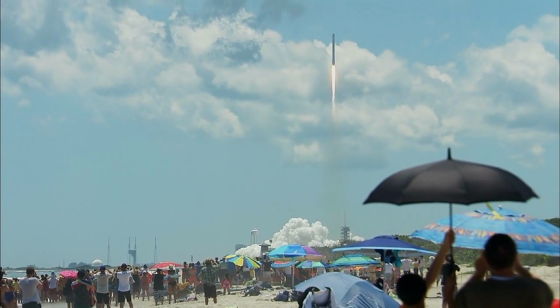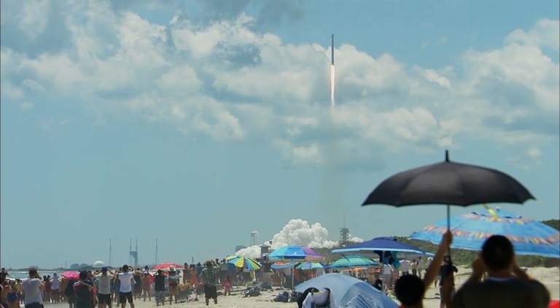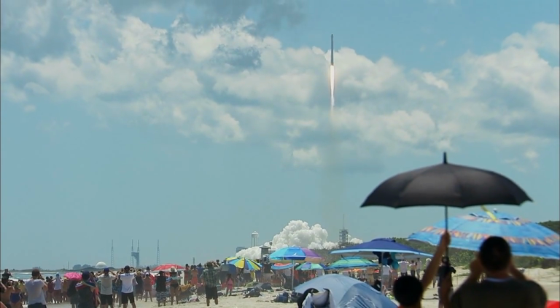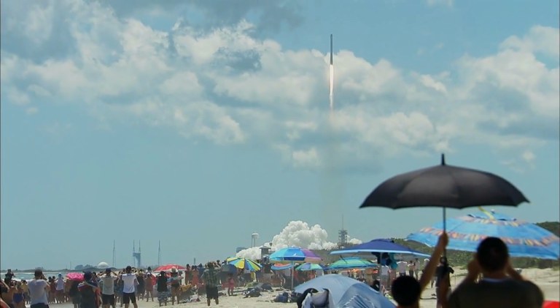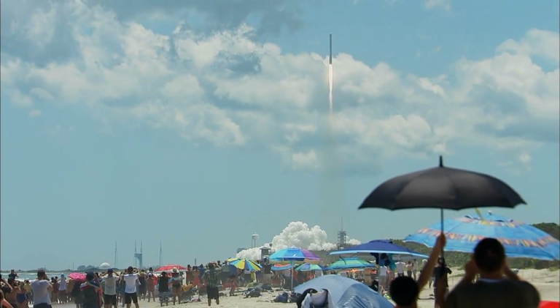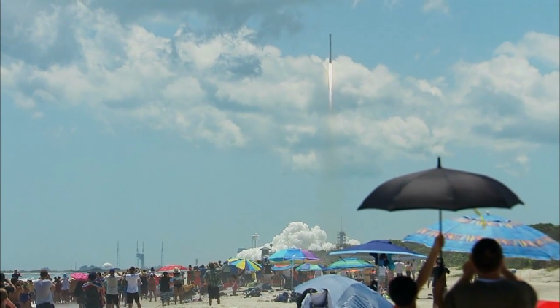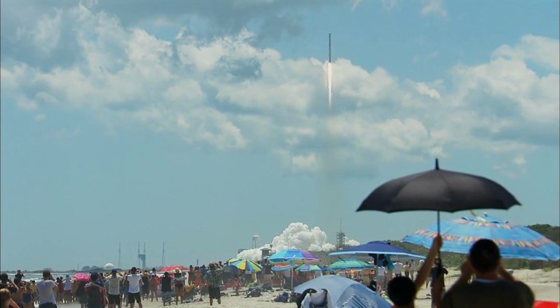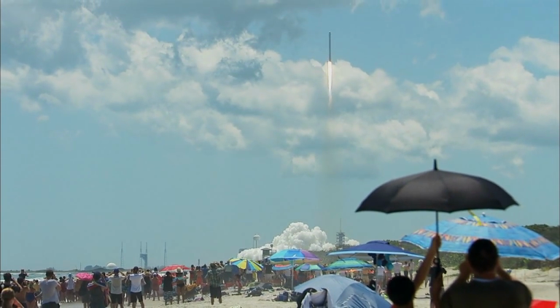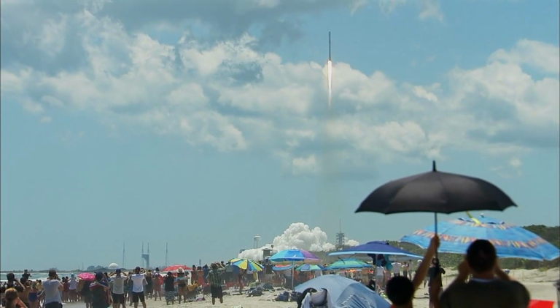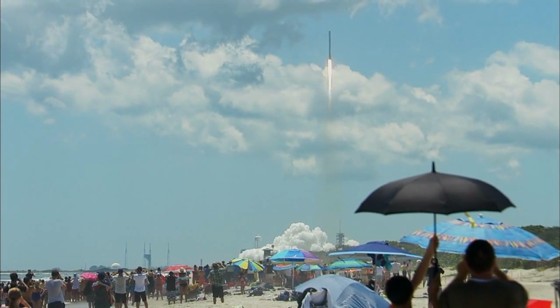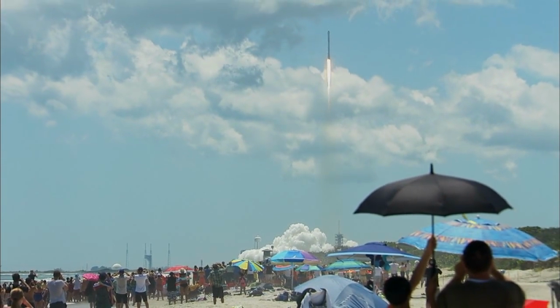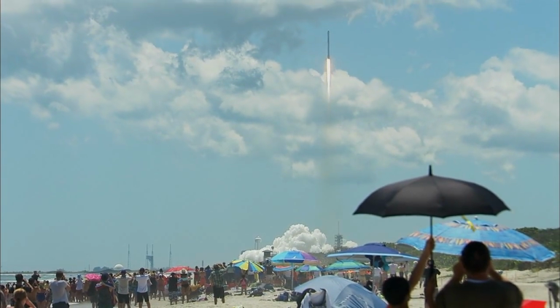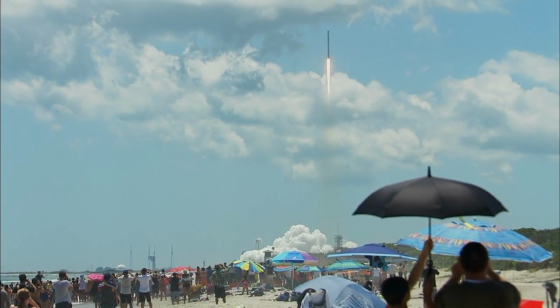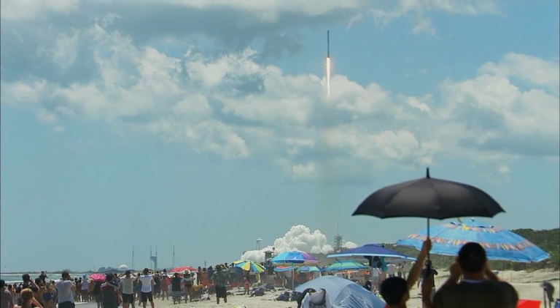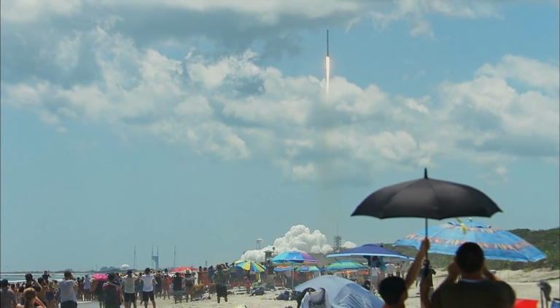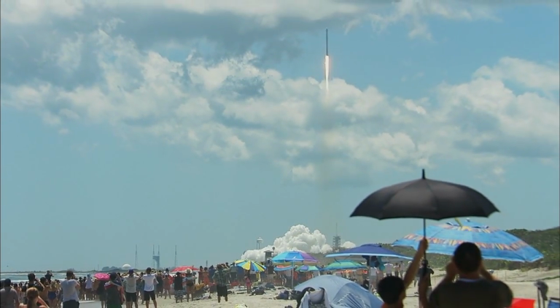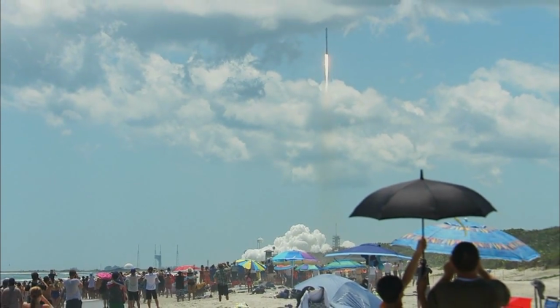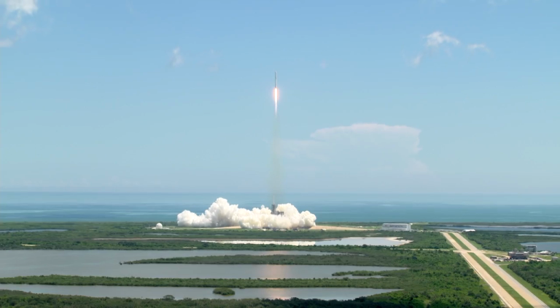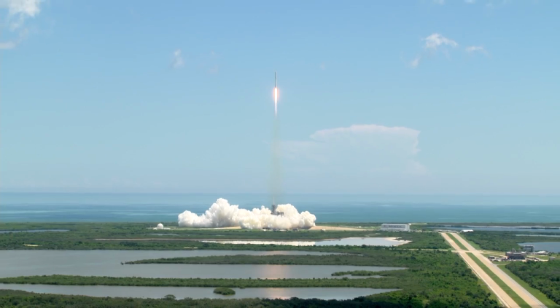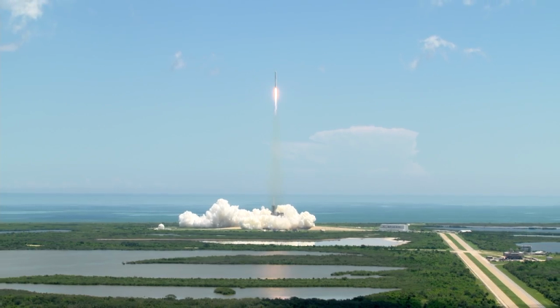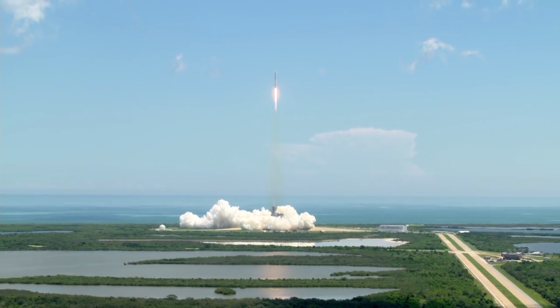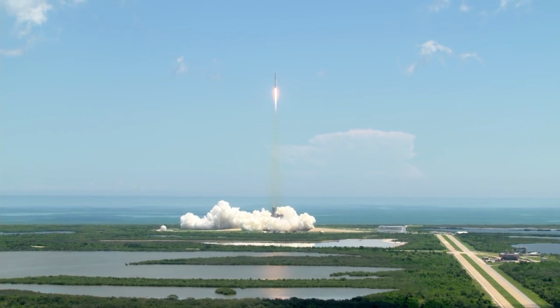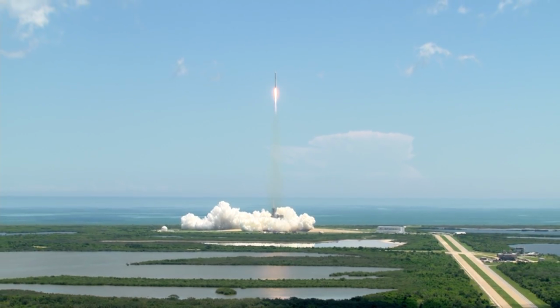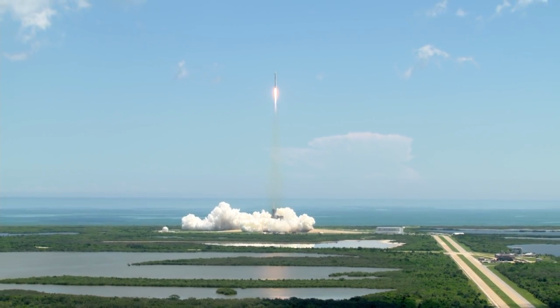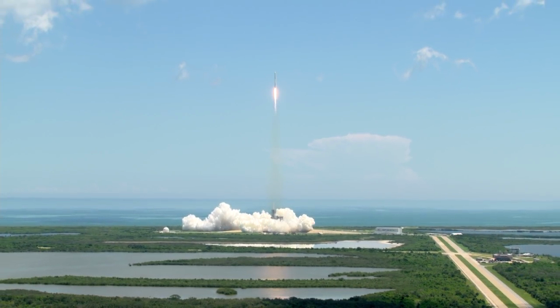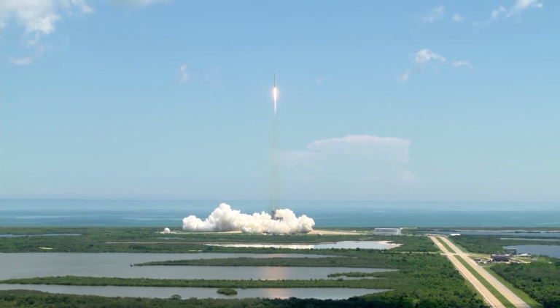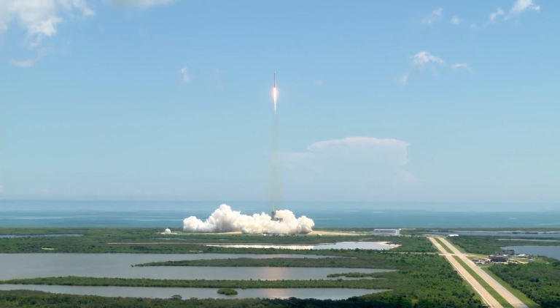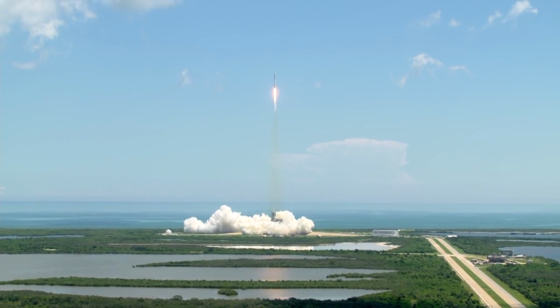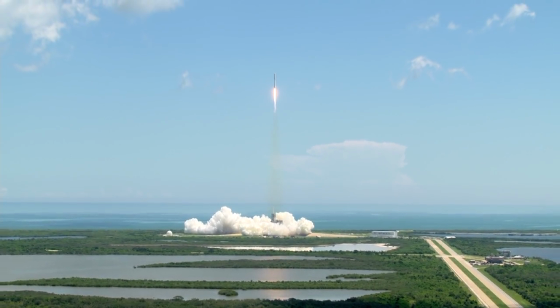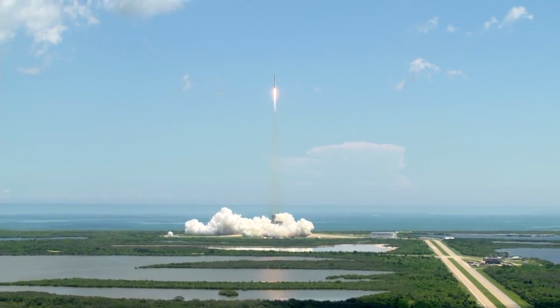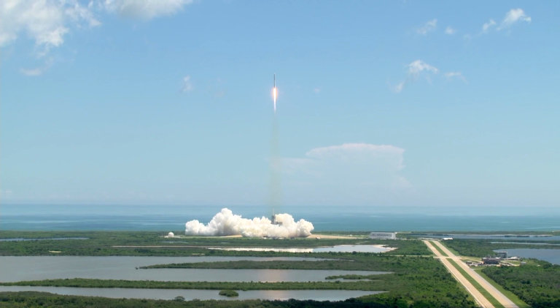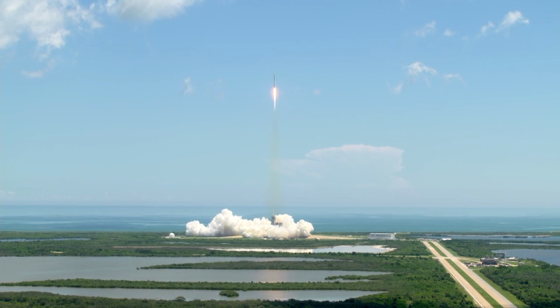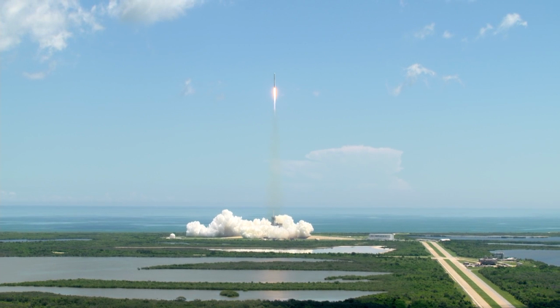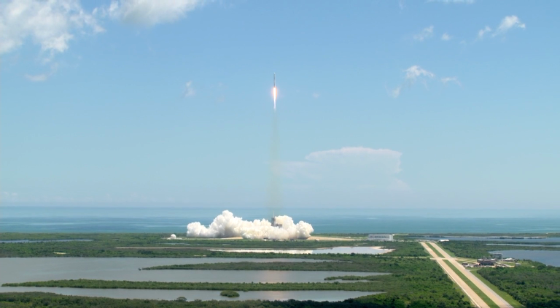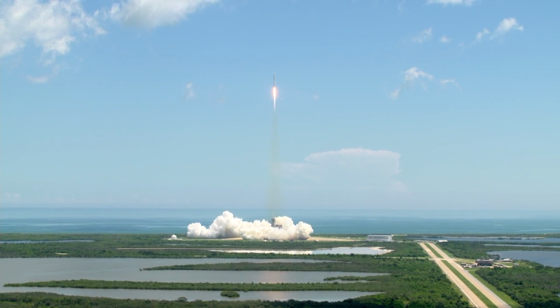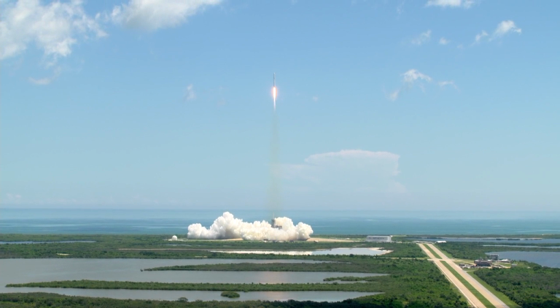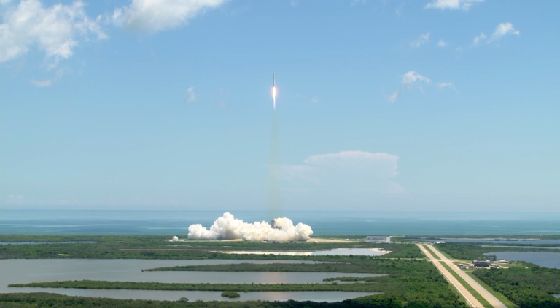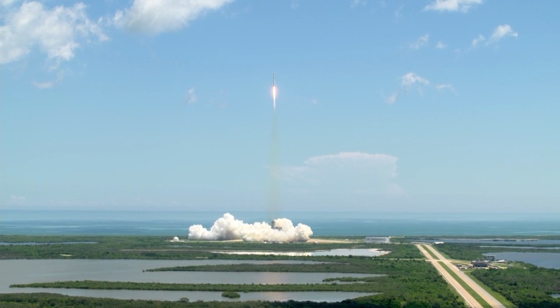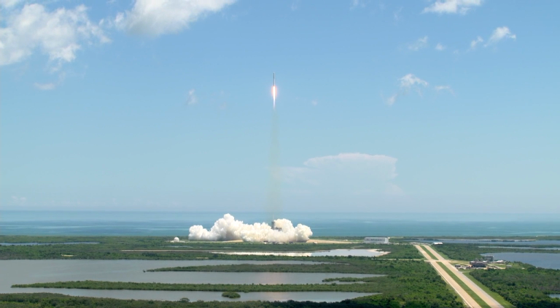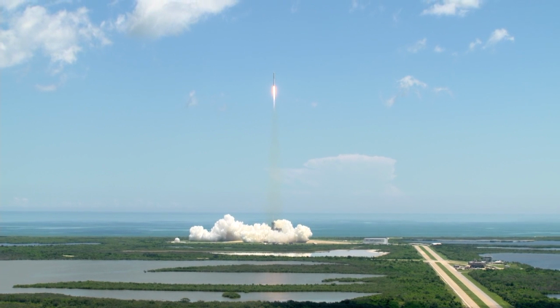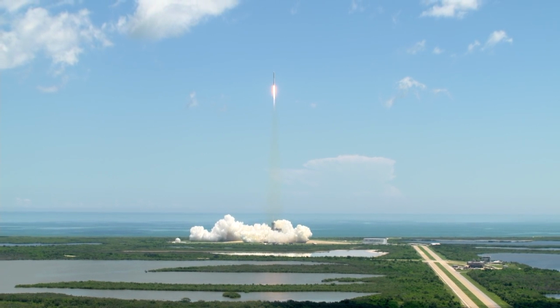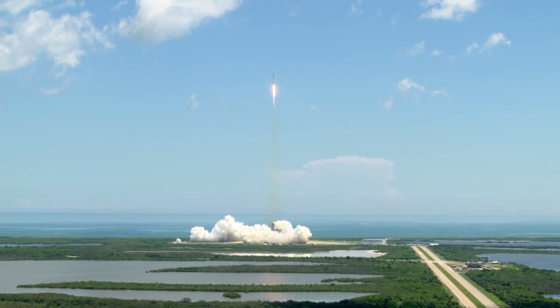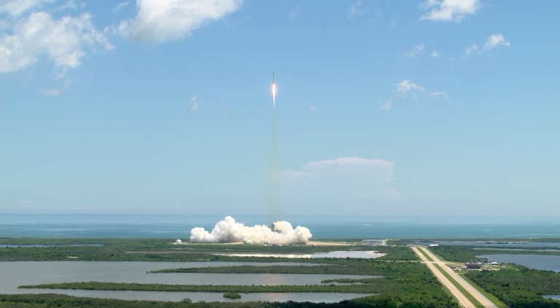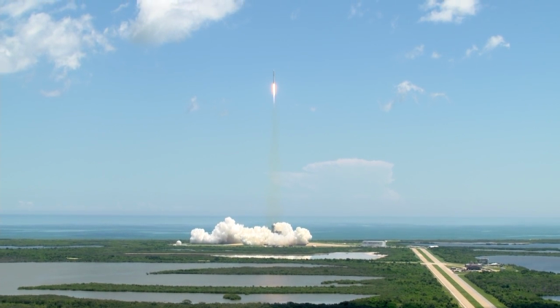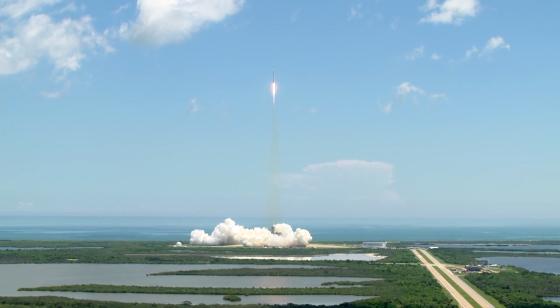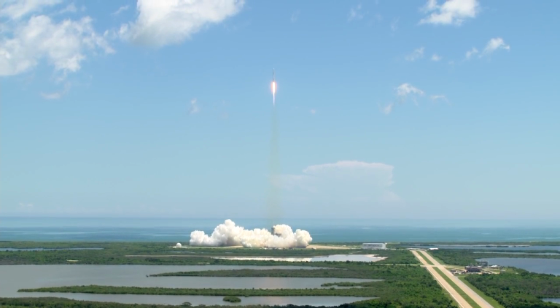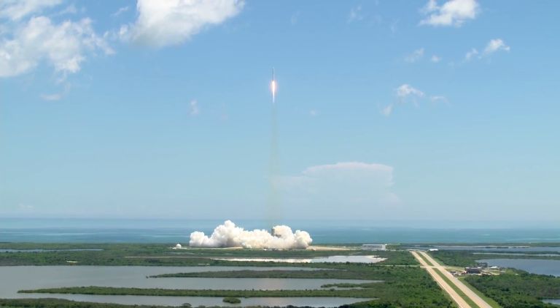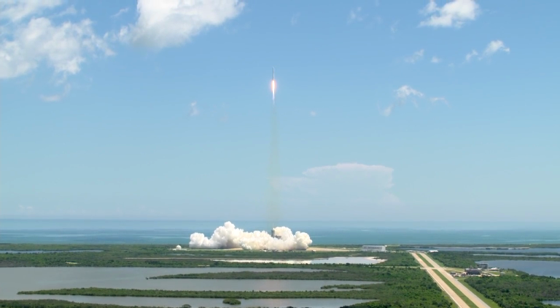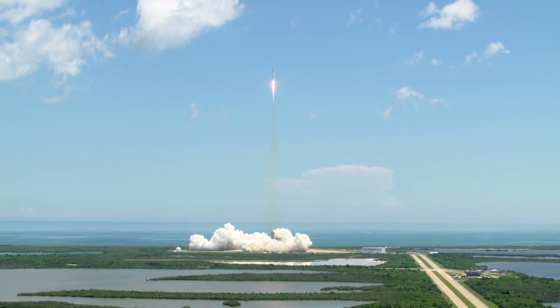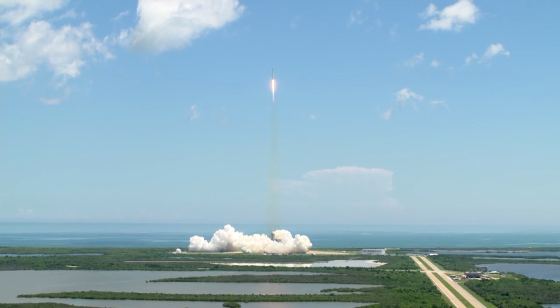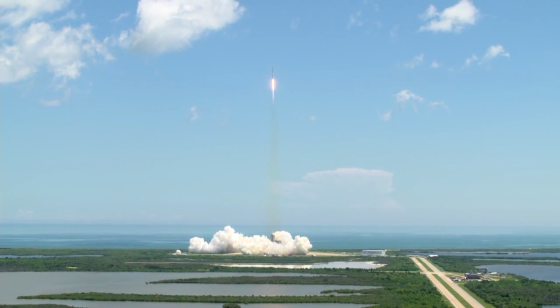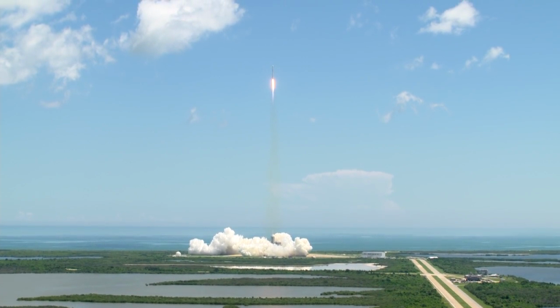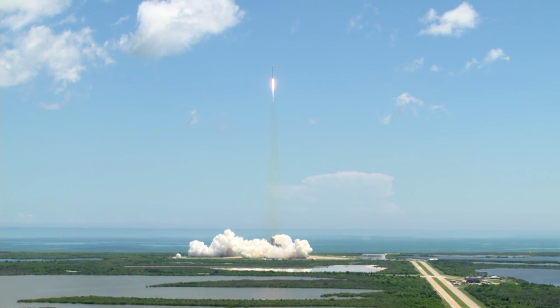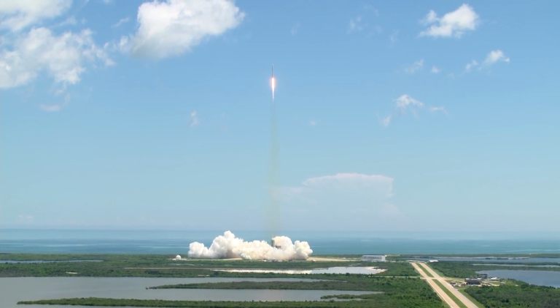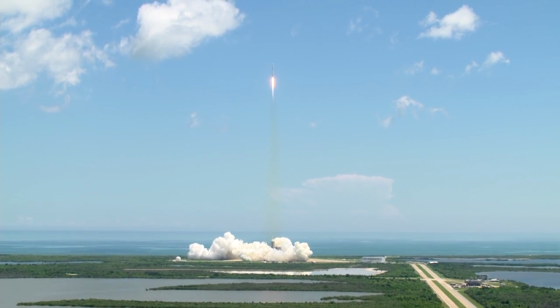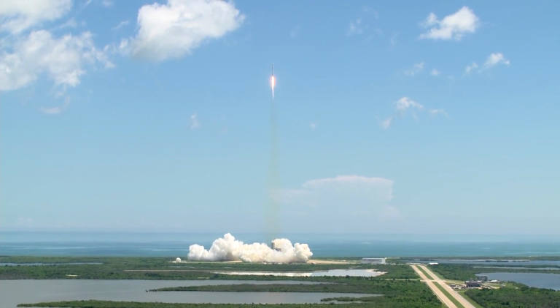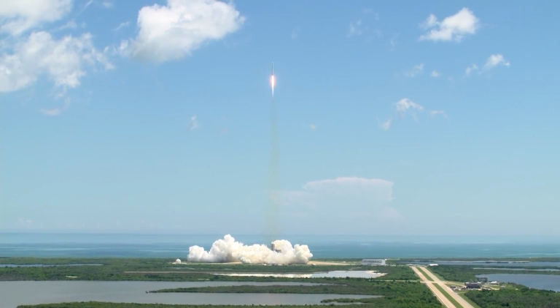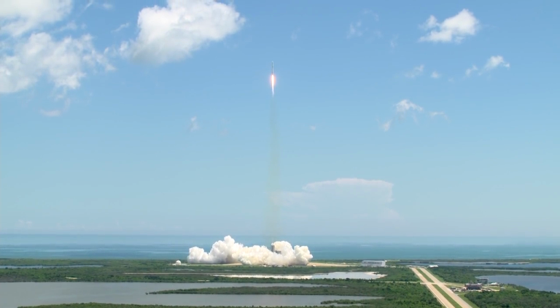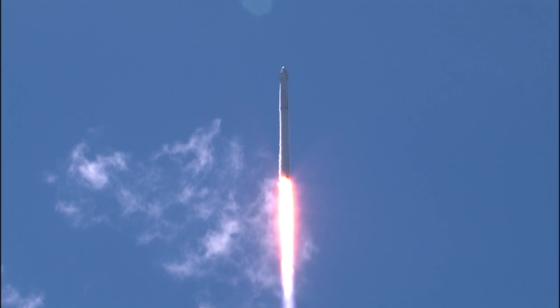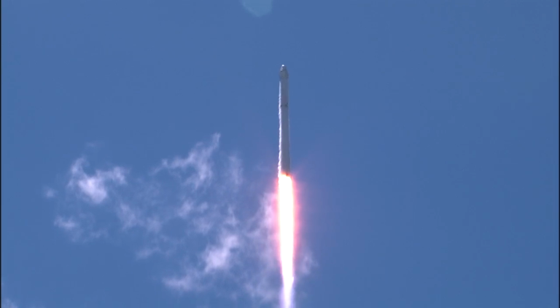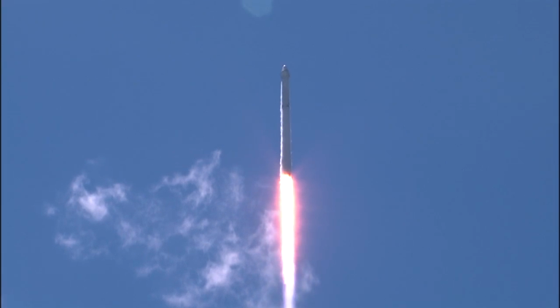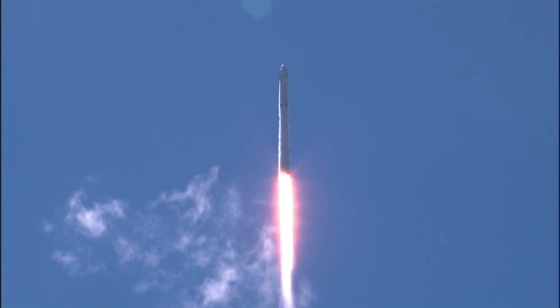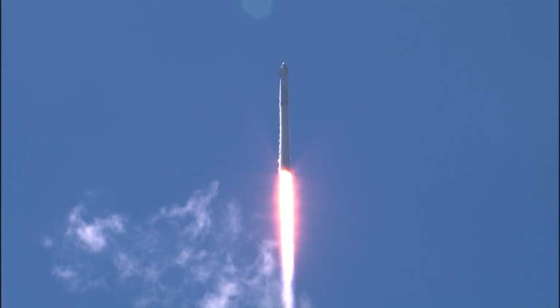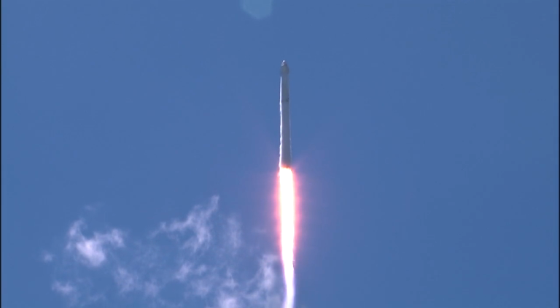Launch pad 39A is at post-launch operations. Copy, we'll go.